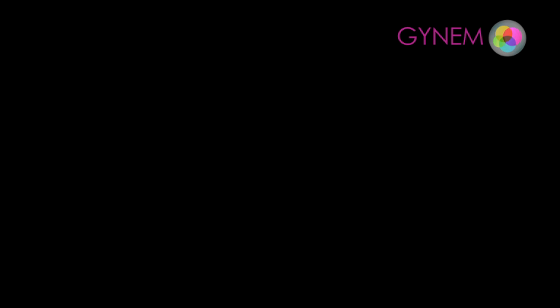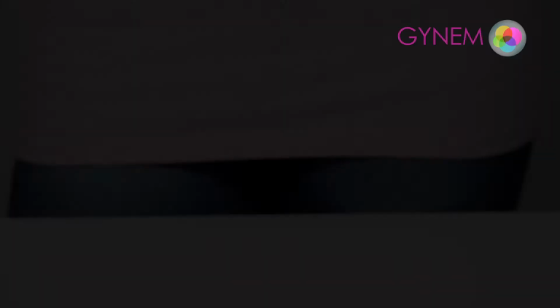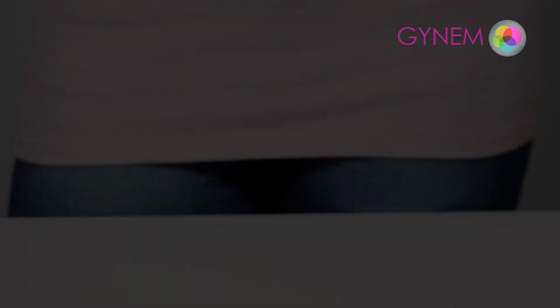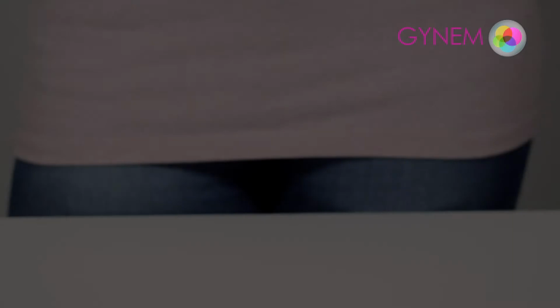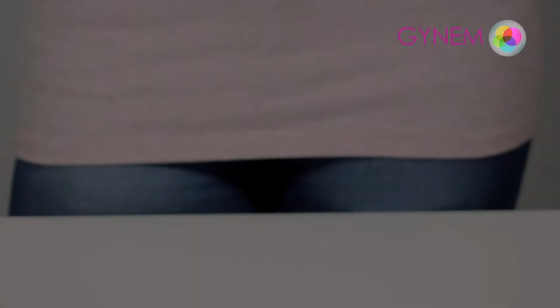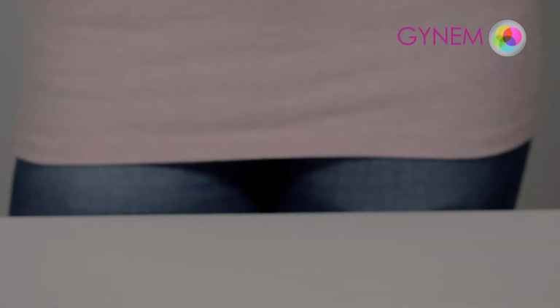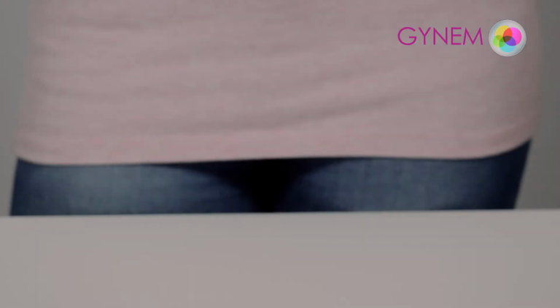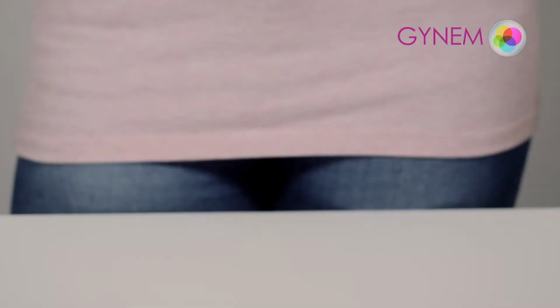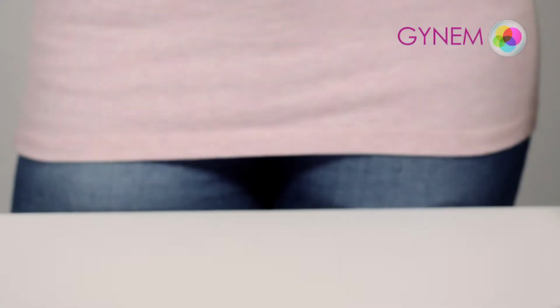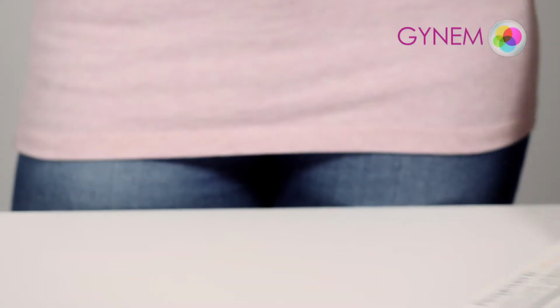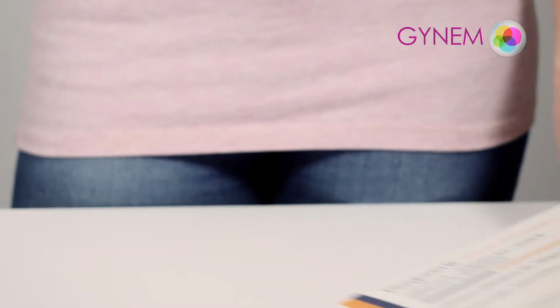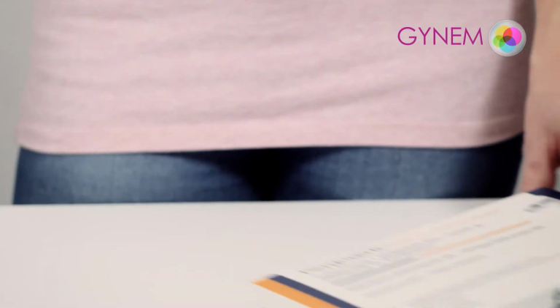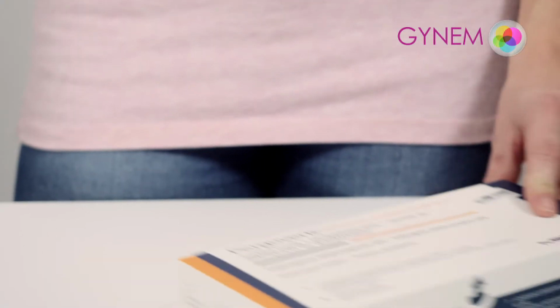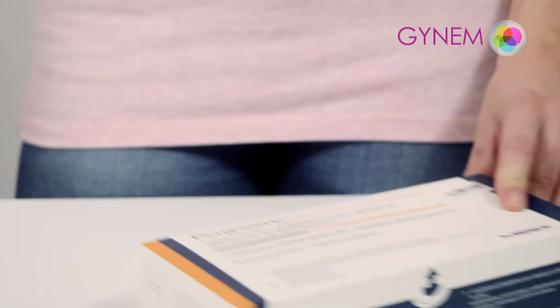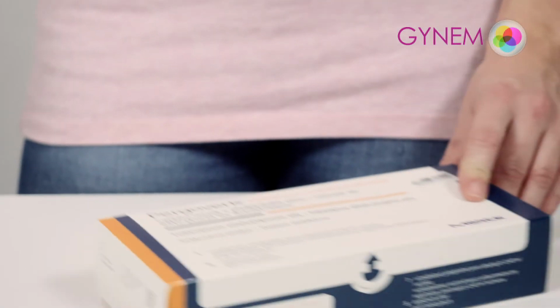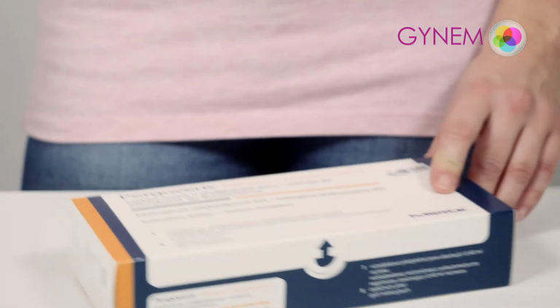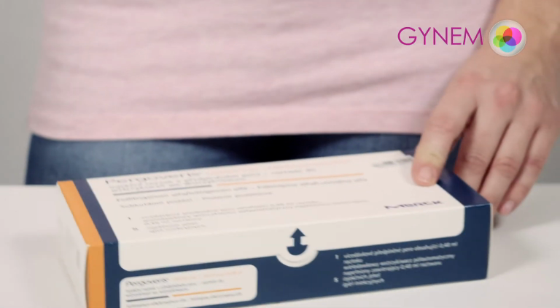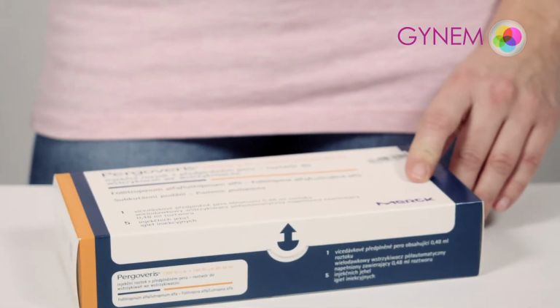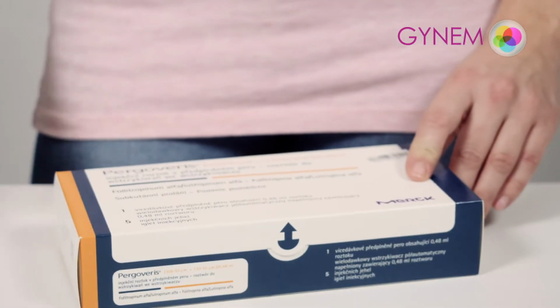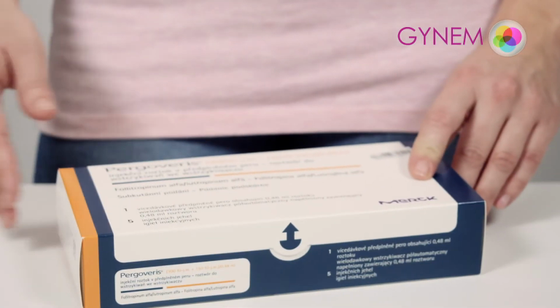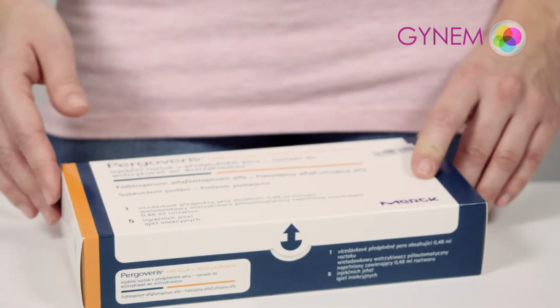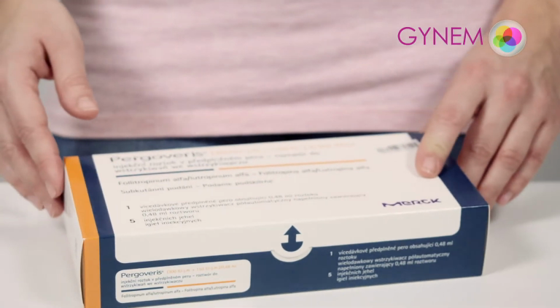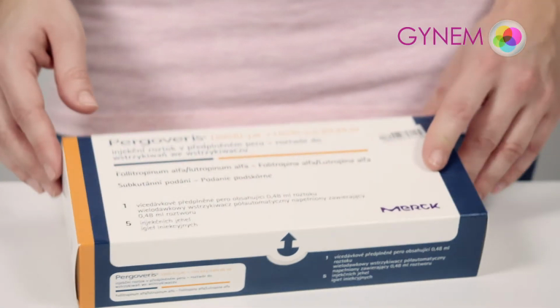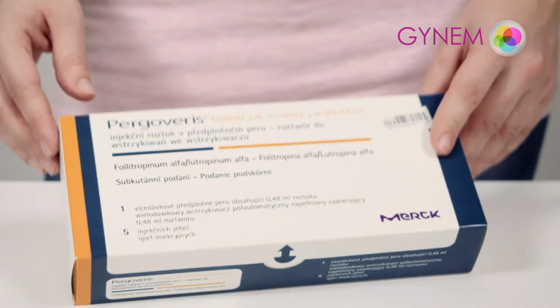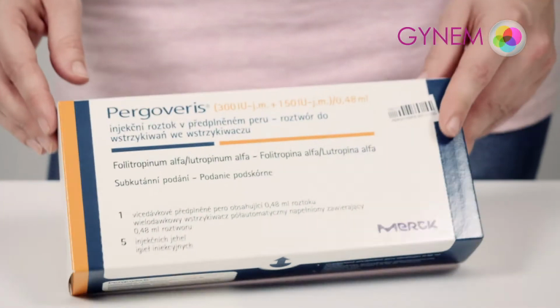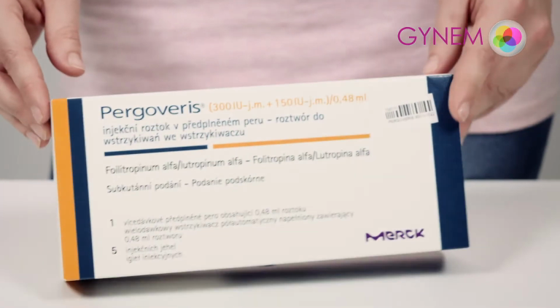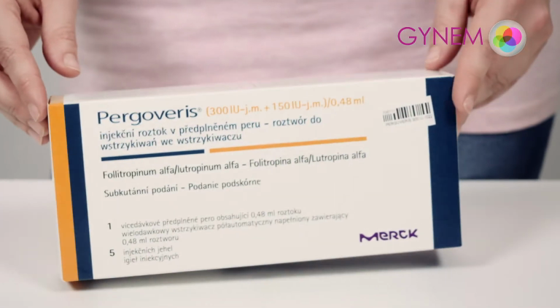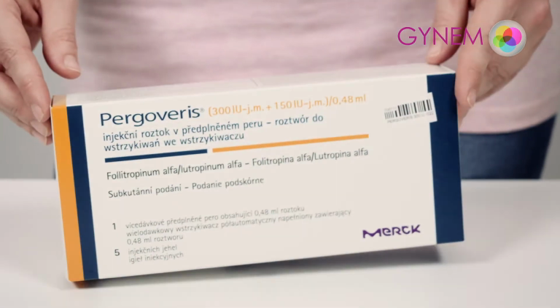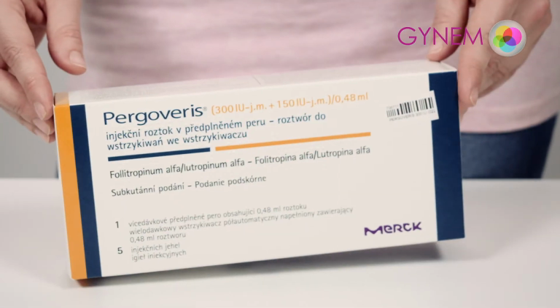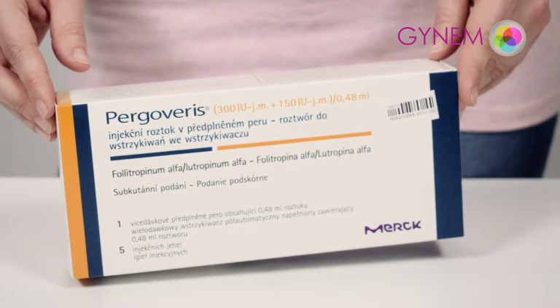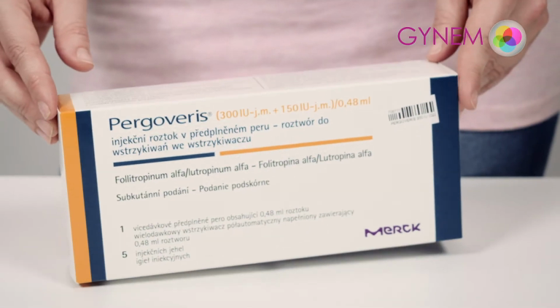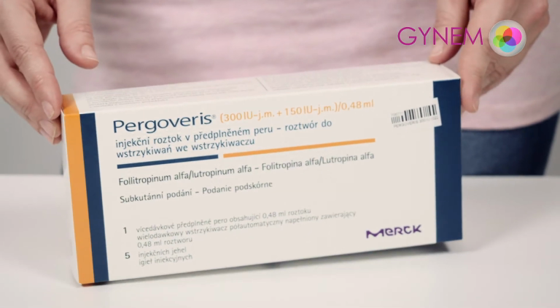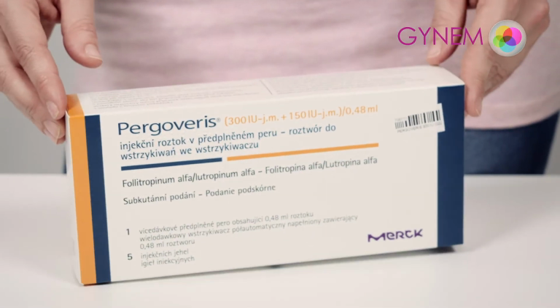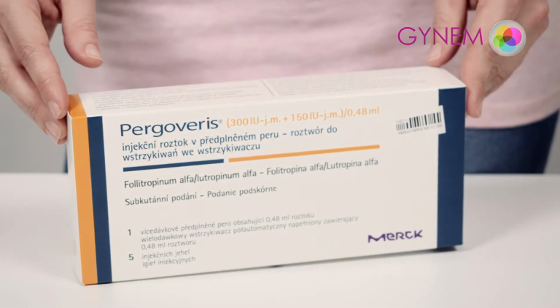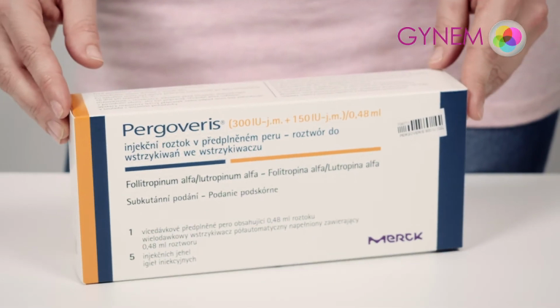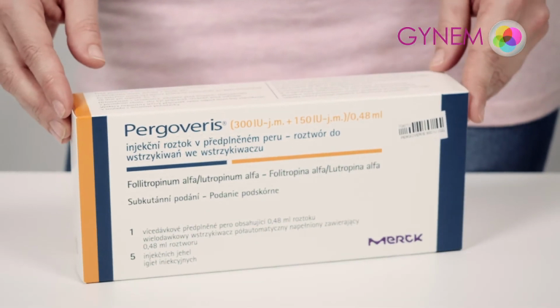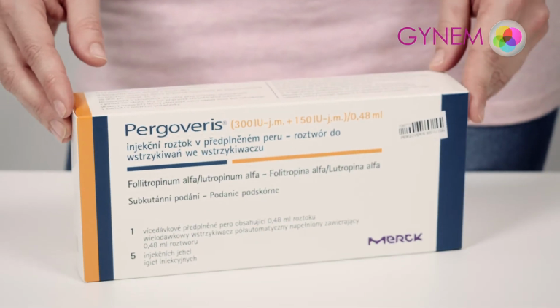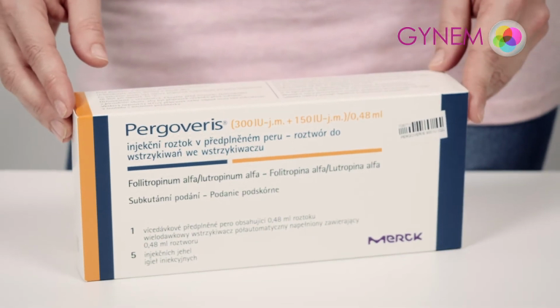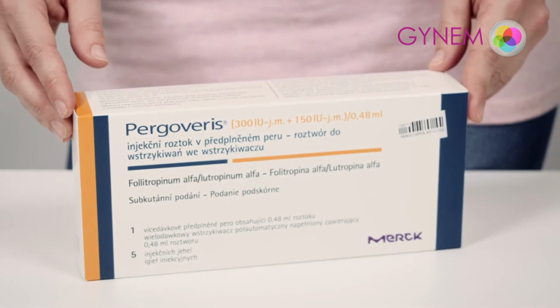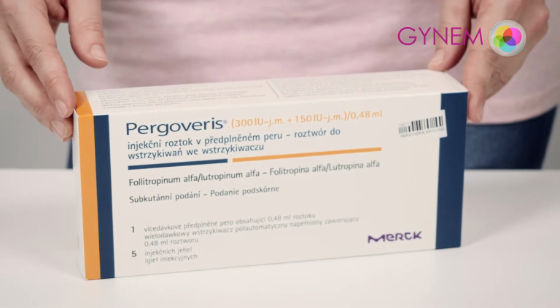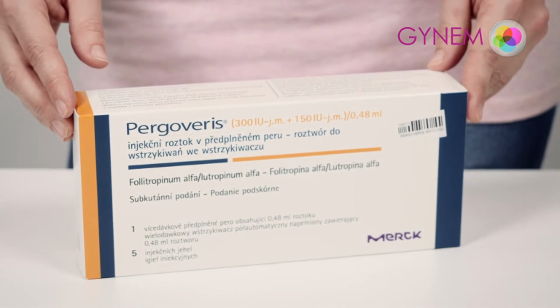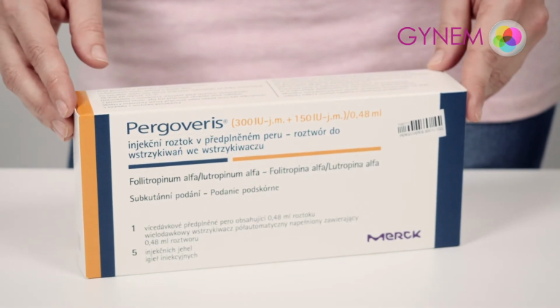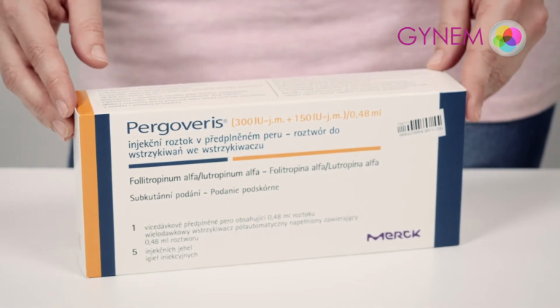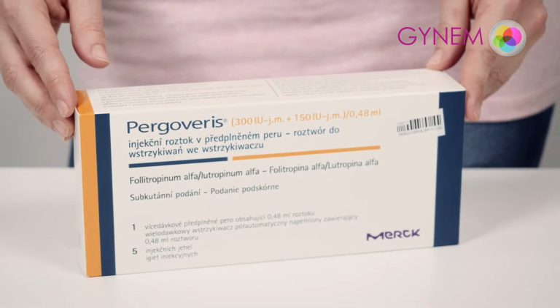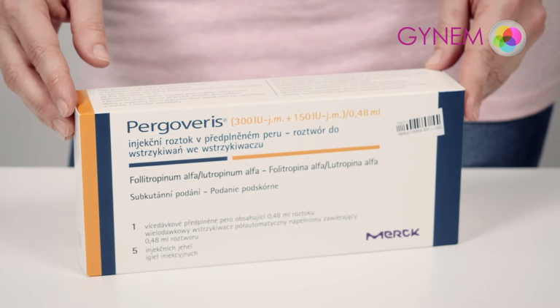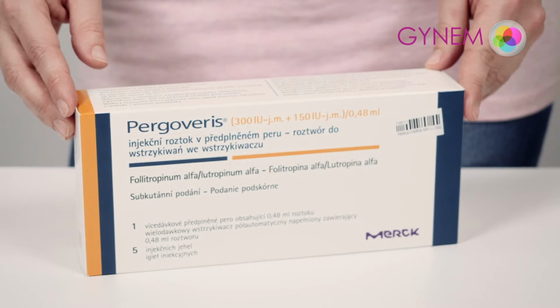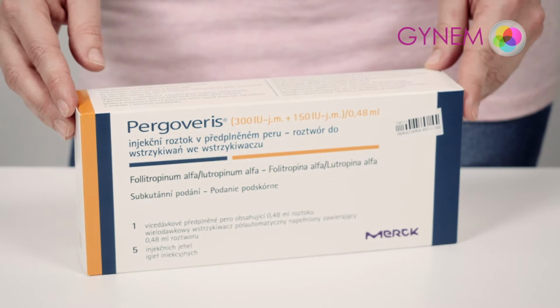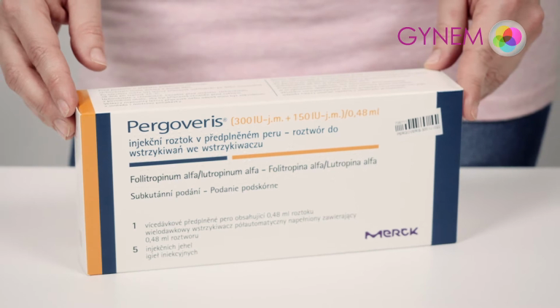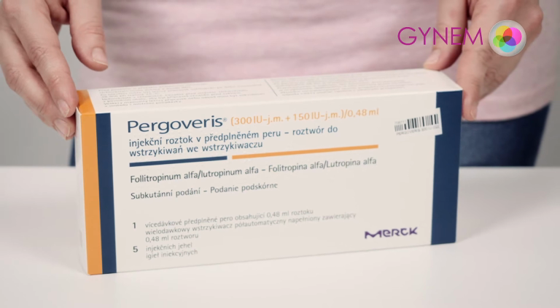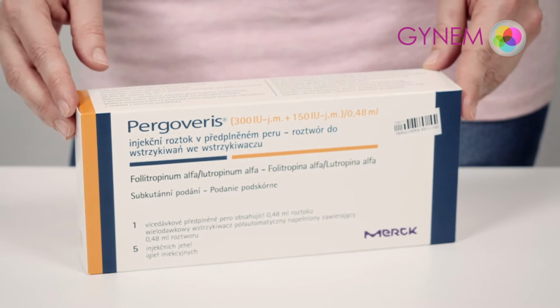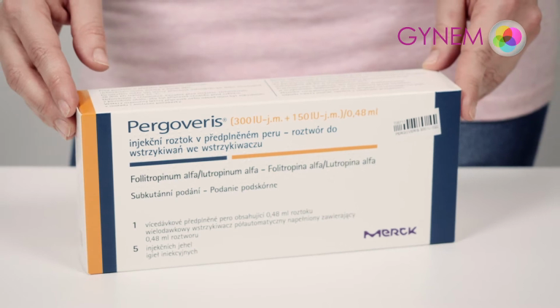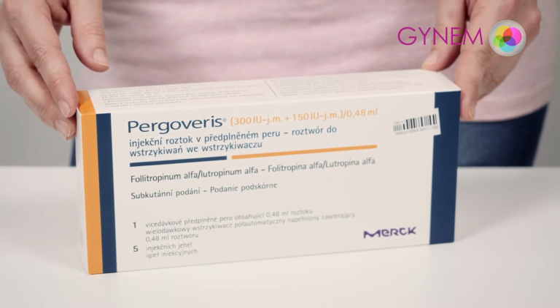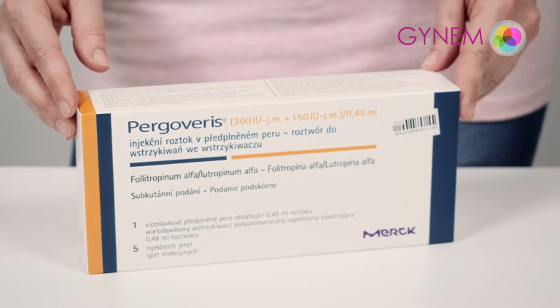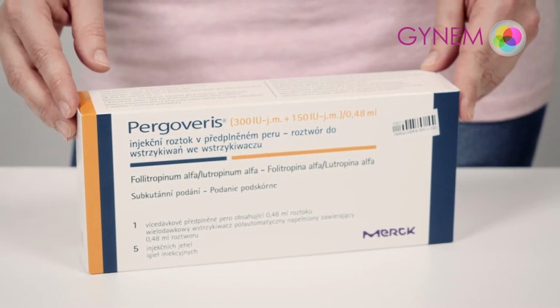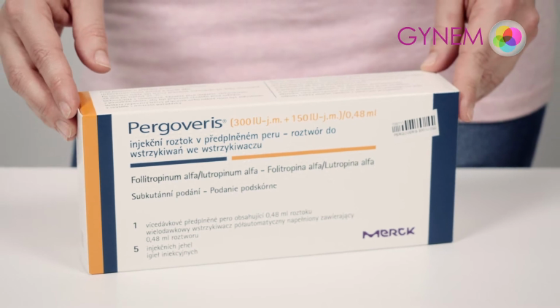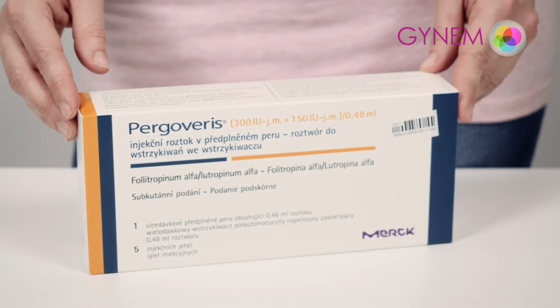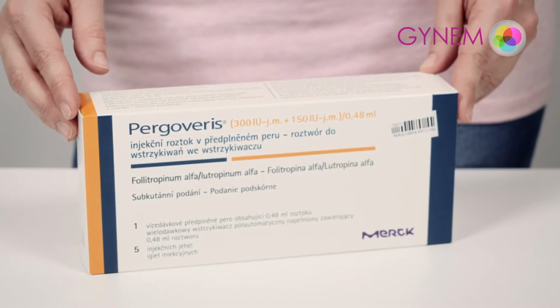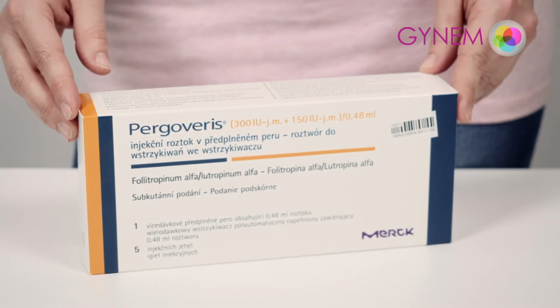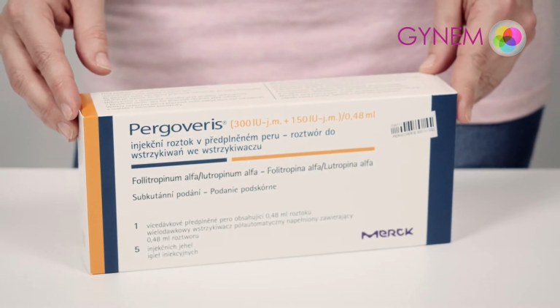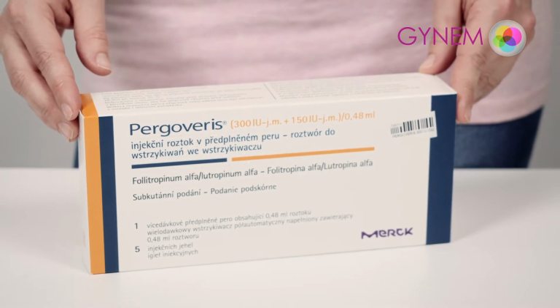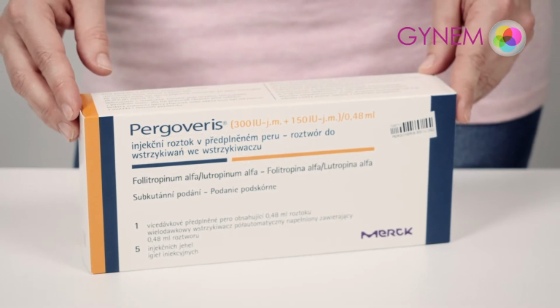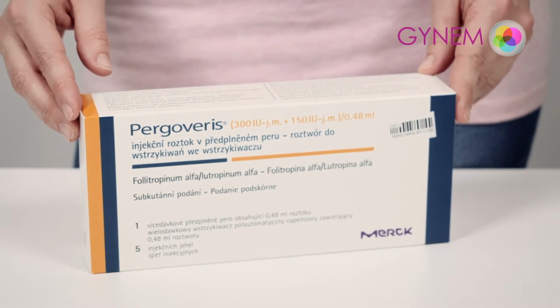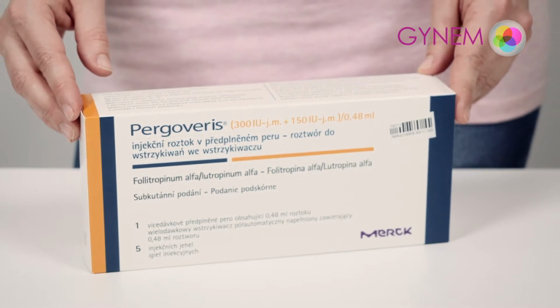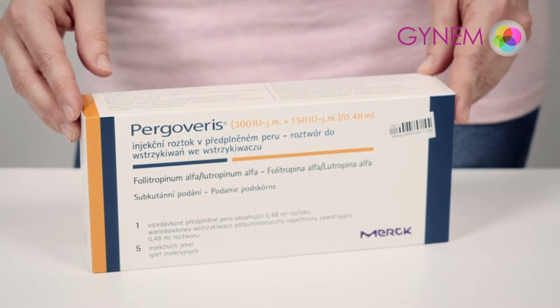Pergoveris, used for the controlled stimulation of ovaries to develop more follicles in women undergoing assisted reproductive methods.